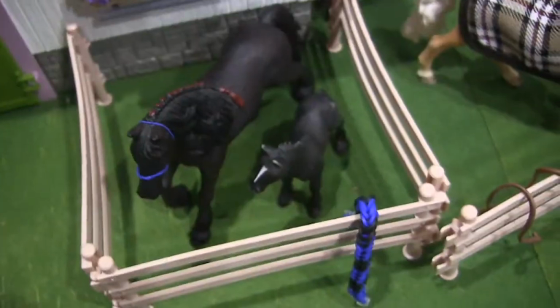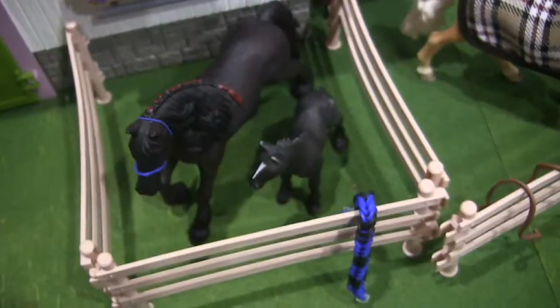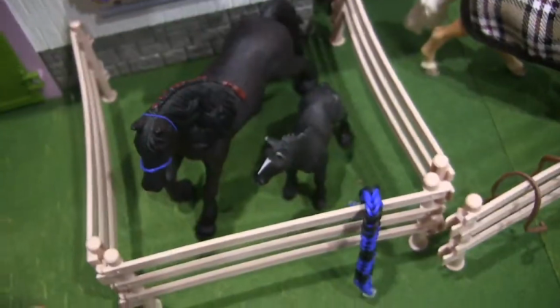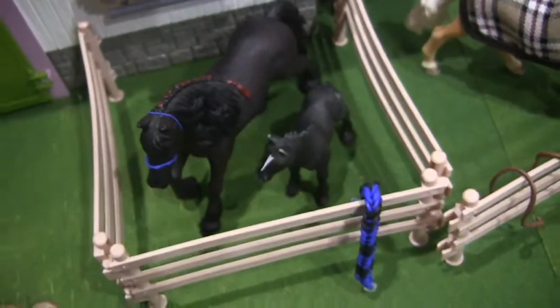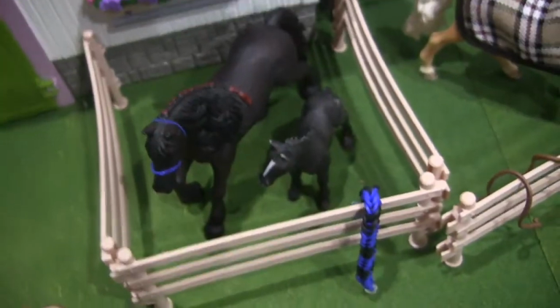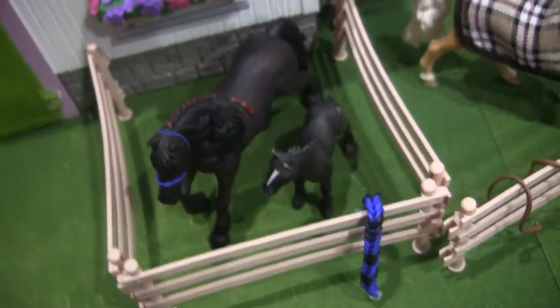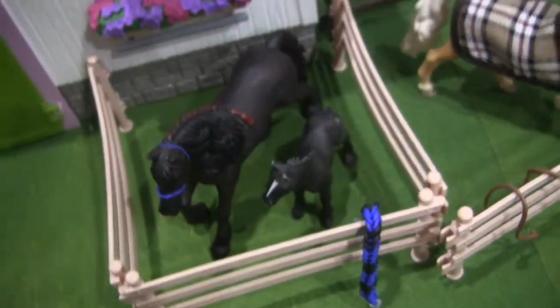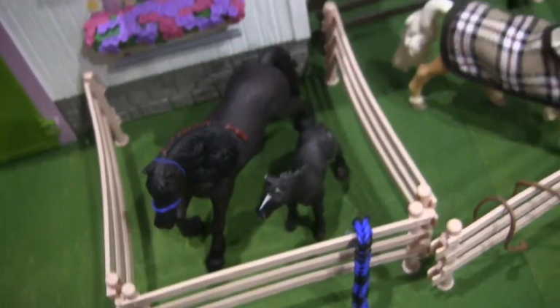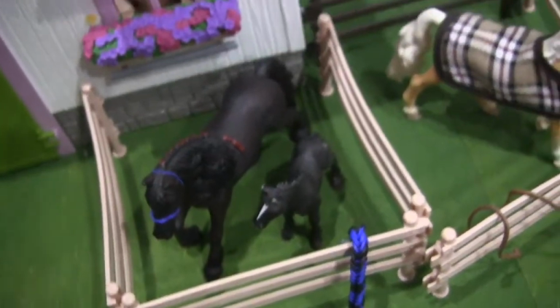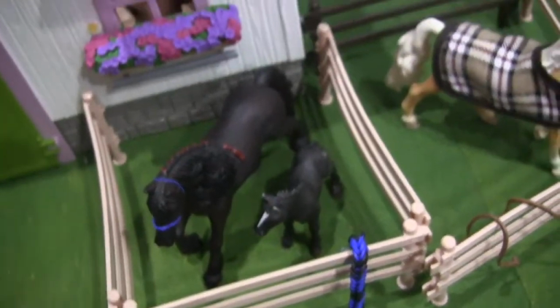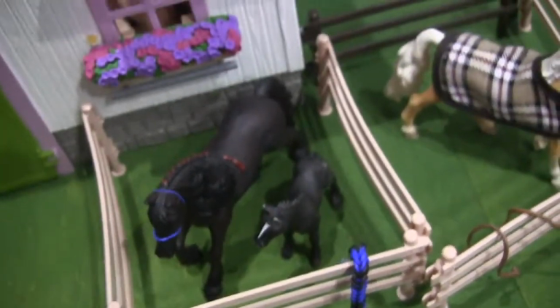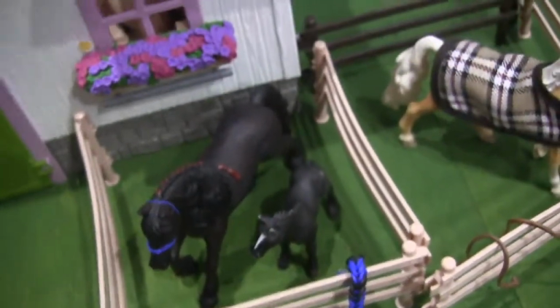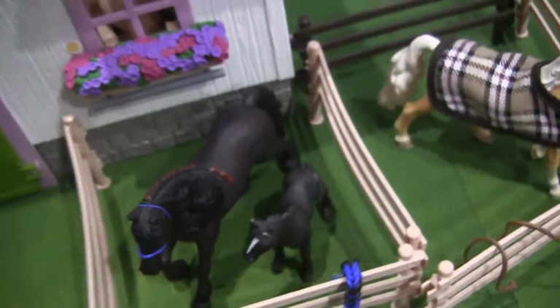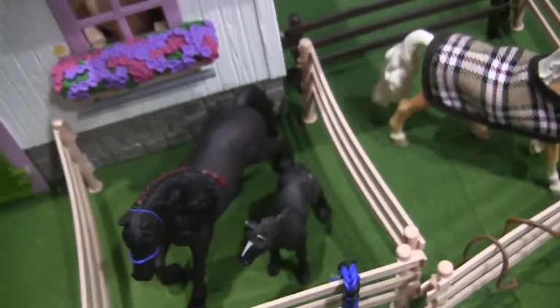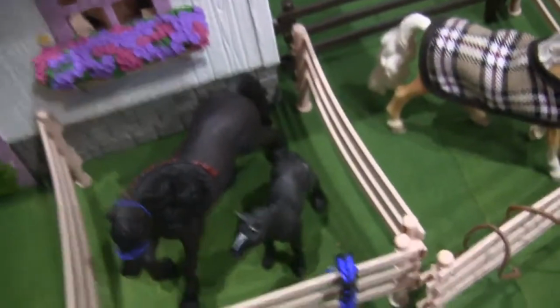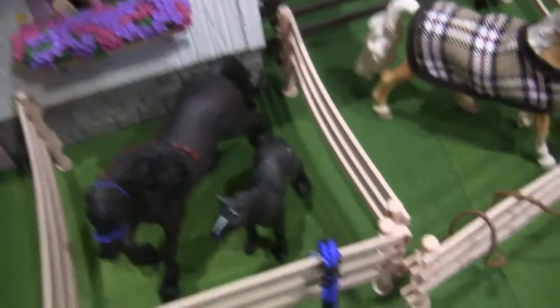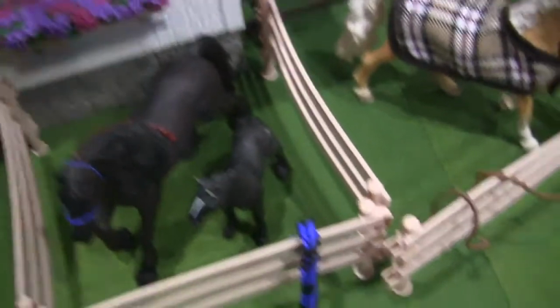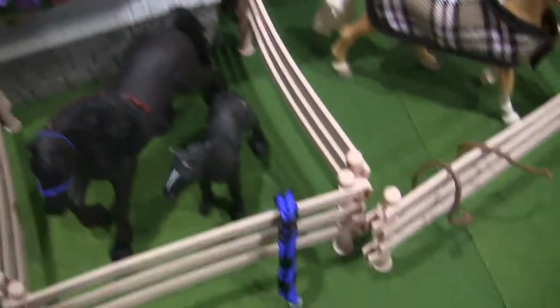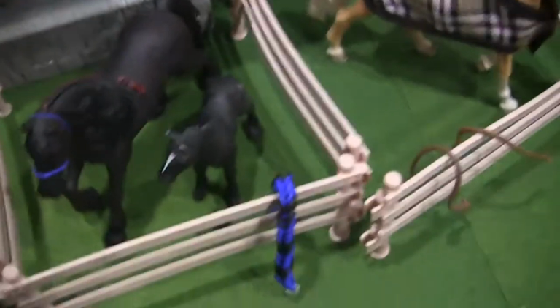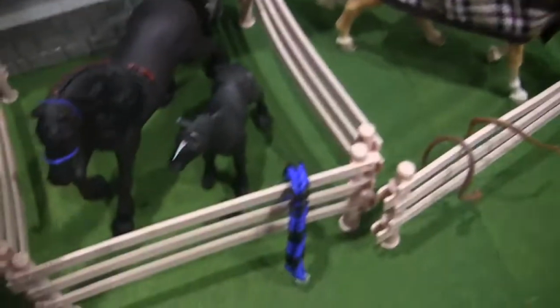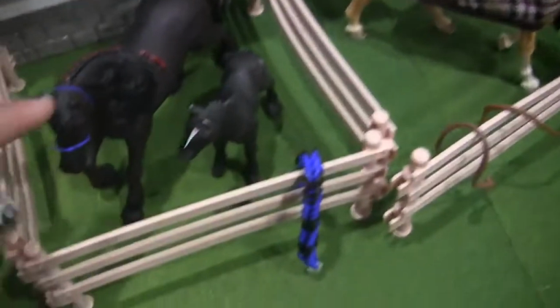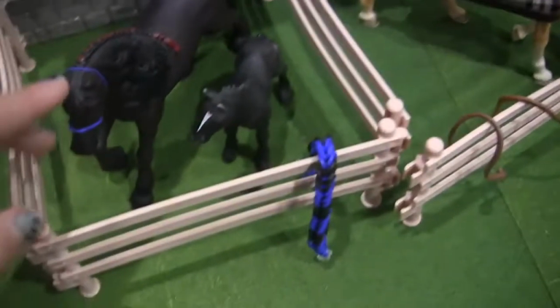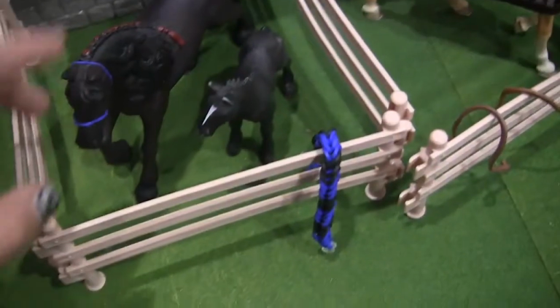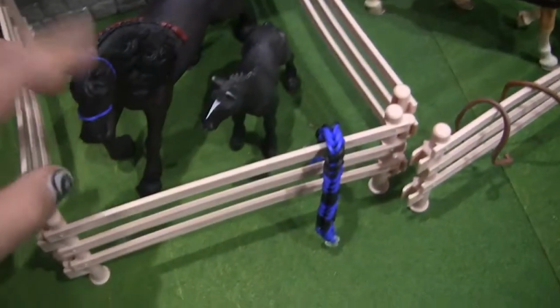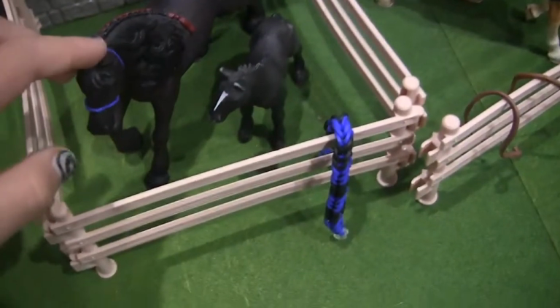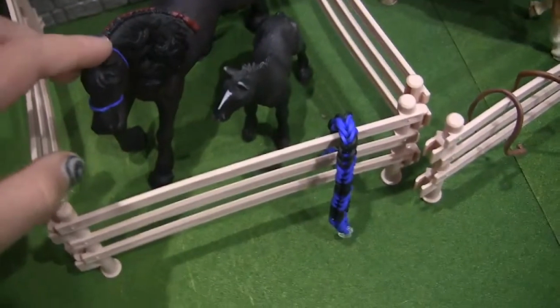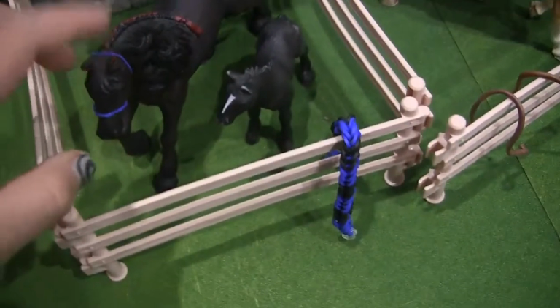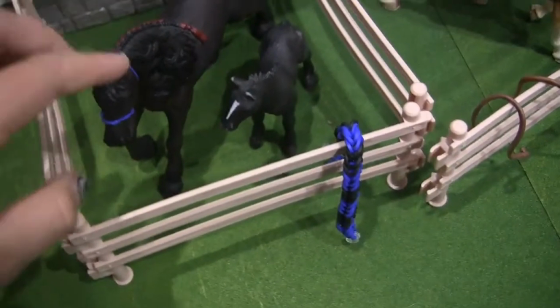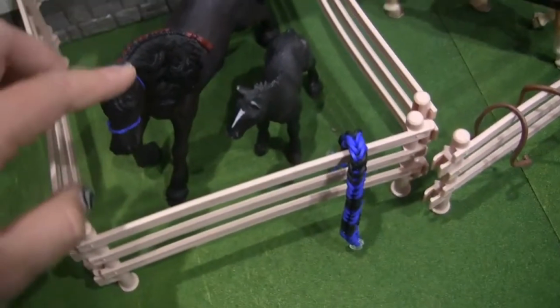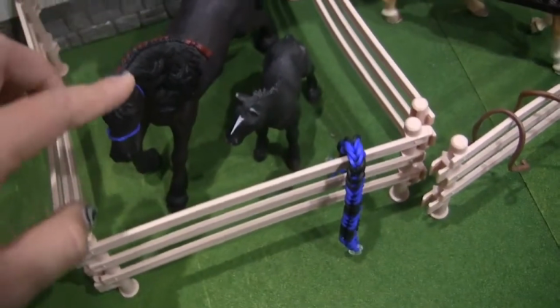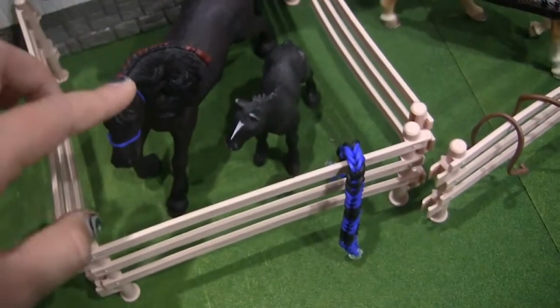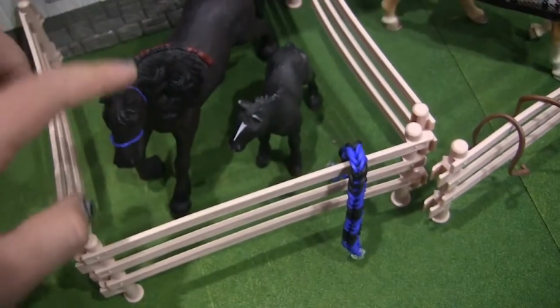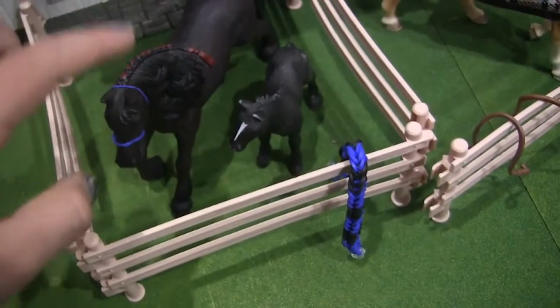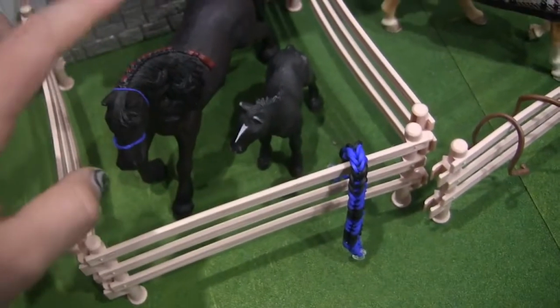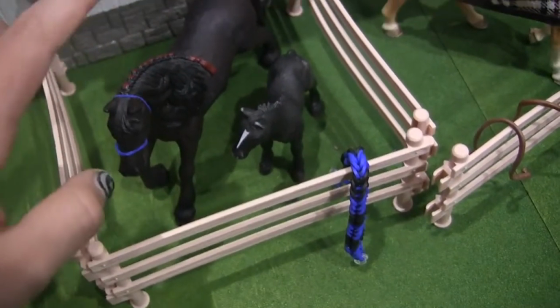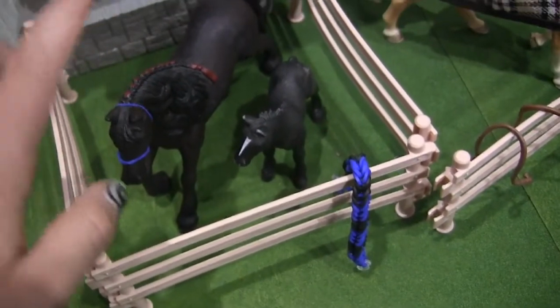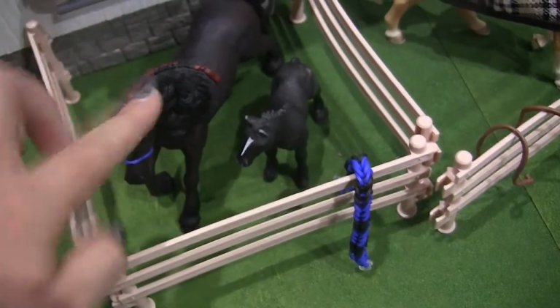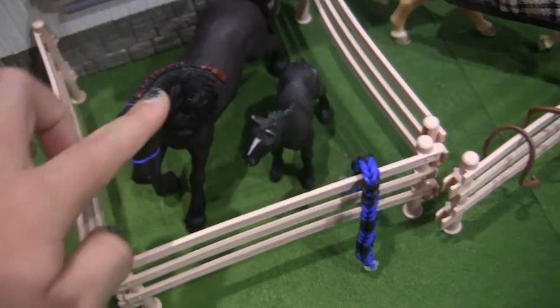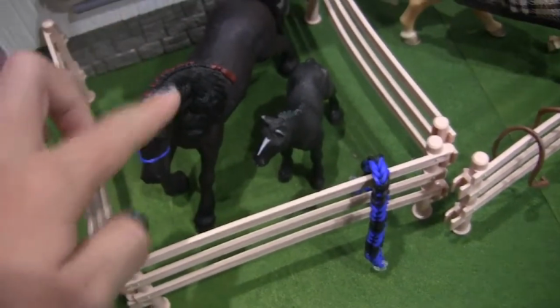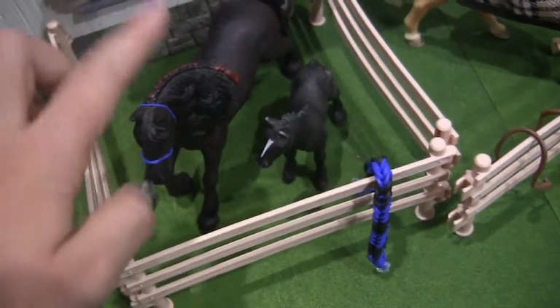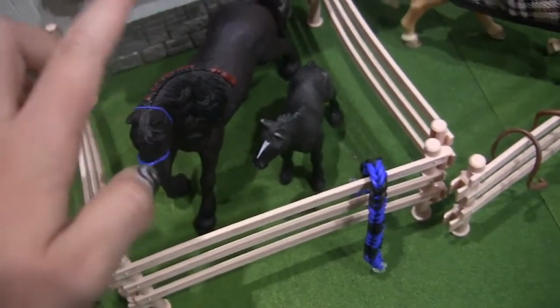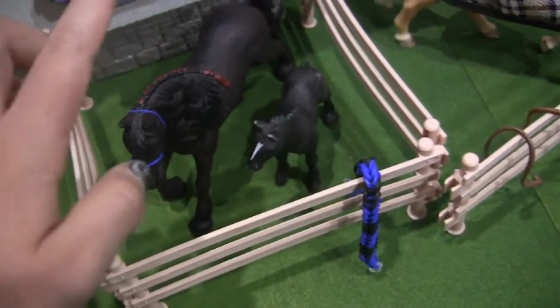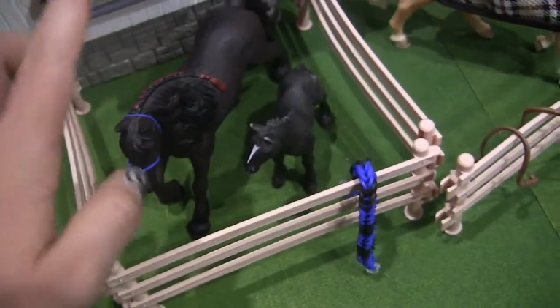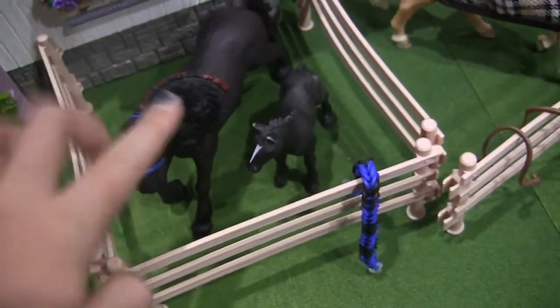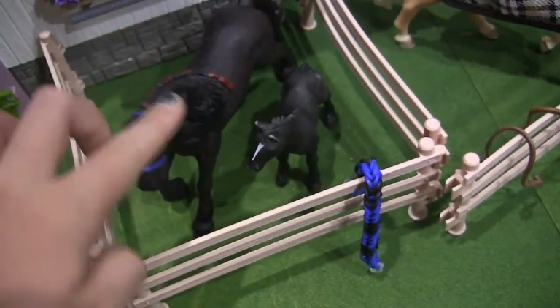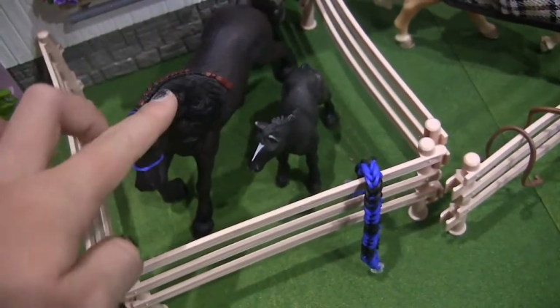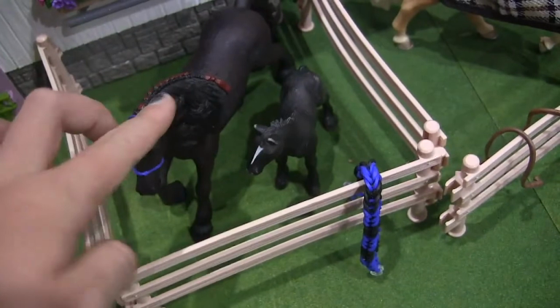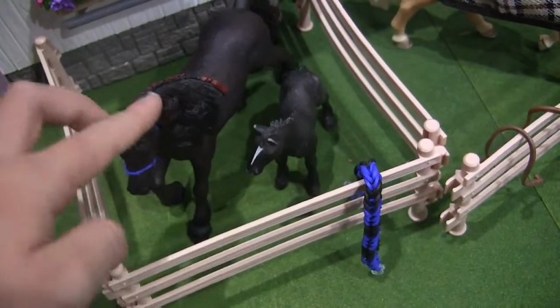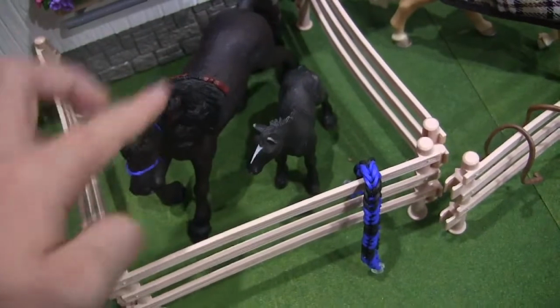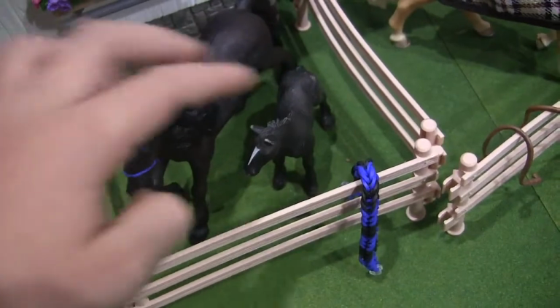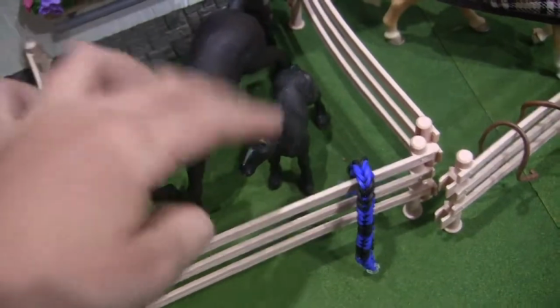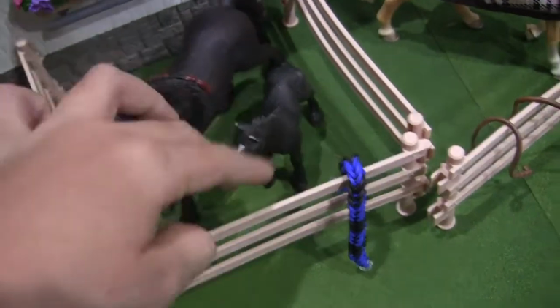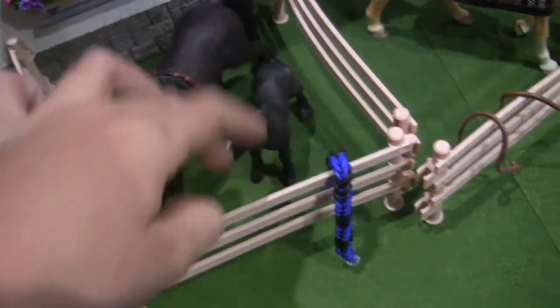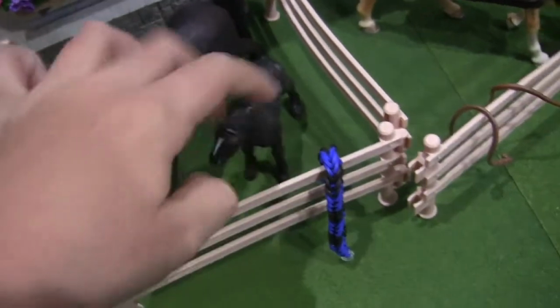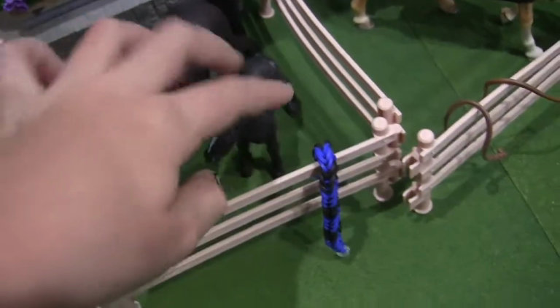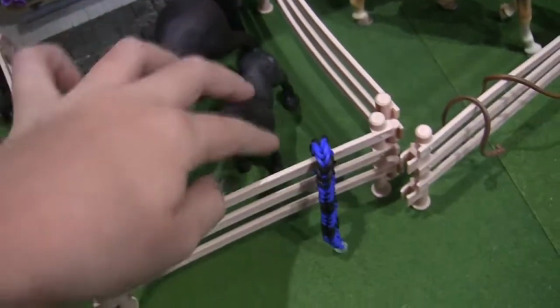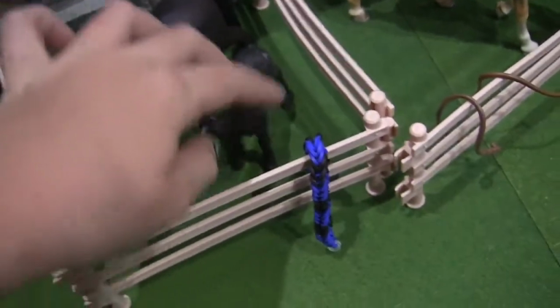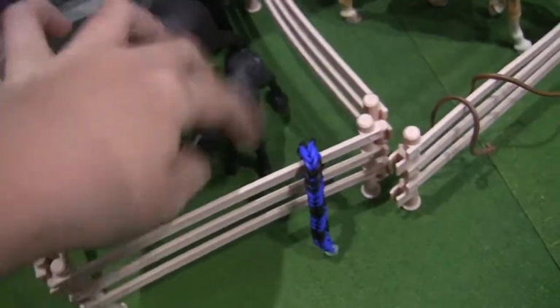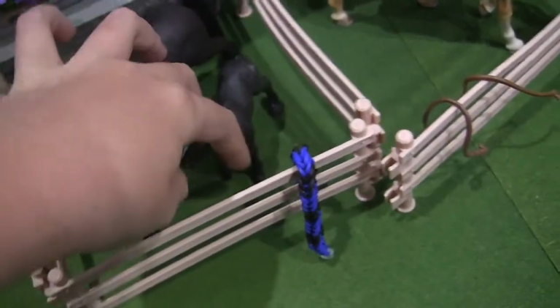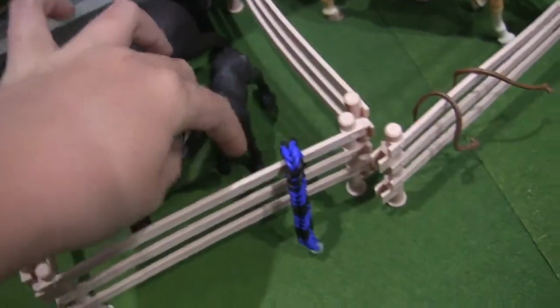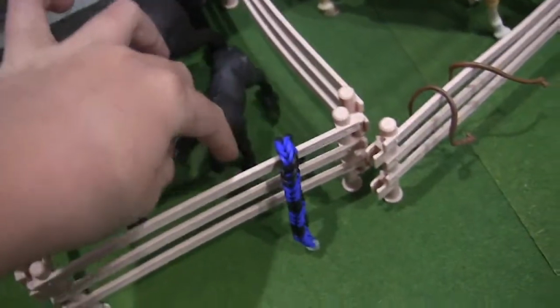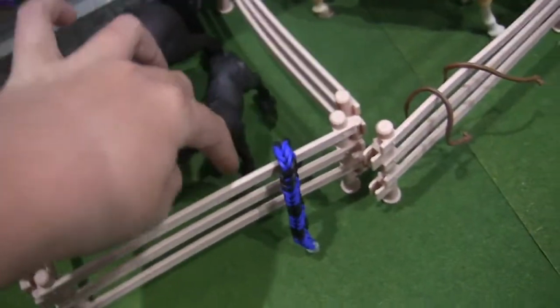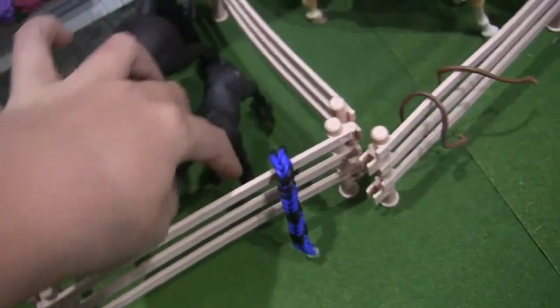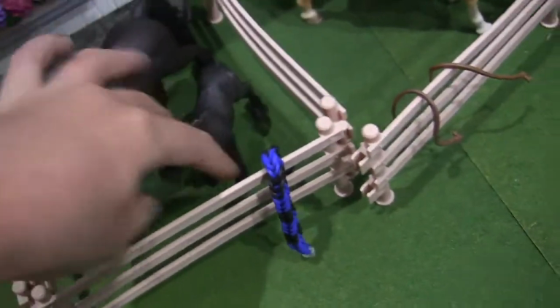Next, we have this horse. Her name is Midnight, and this is her baby, Storm.